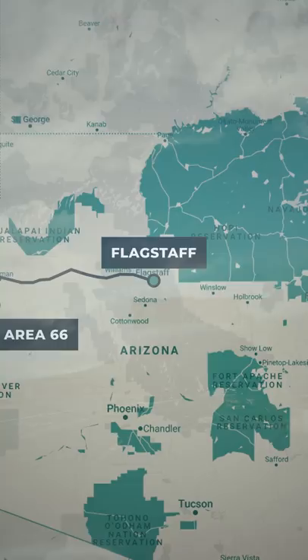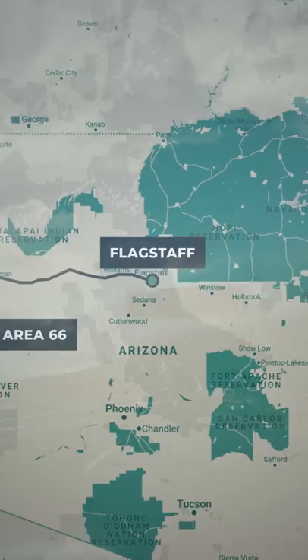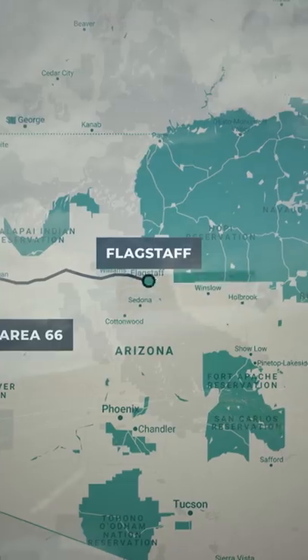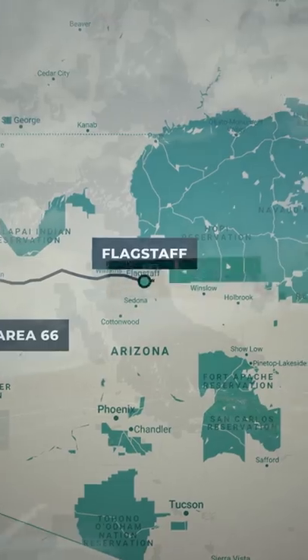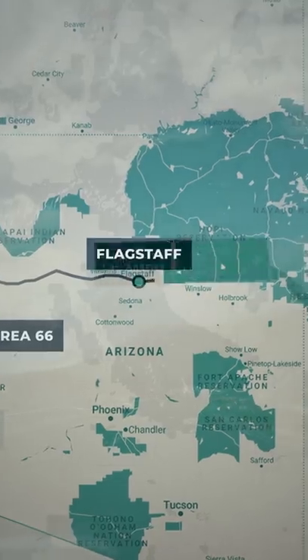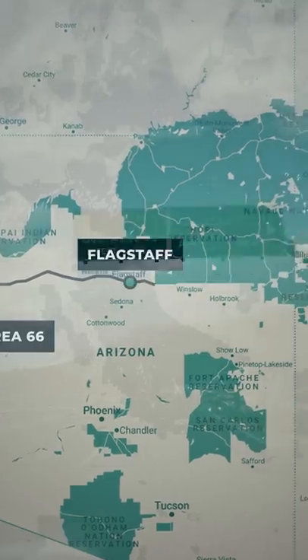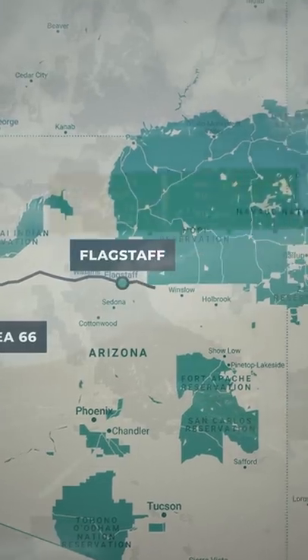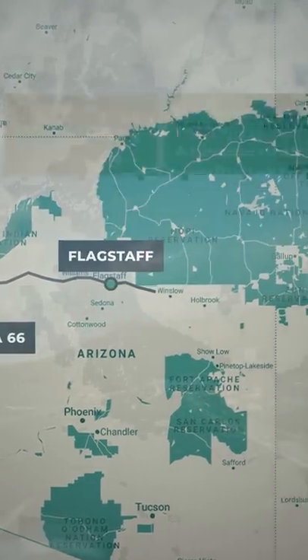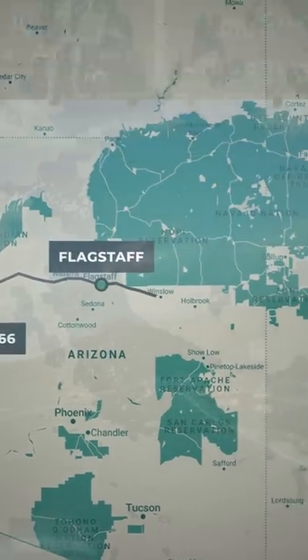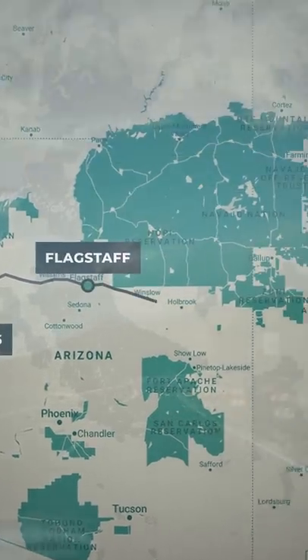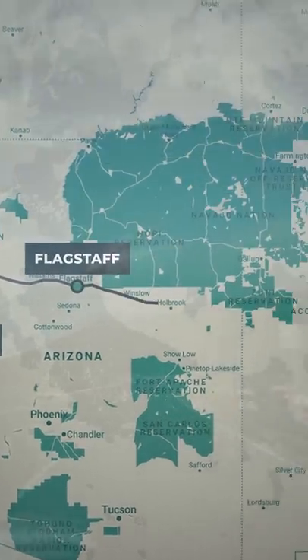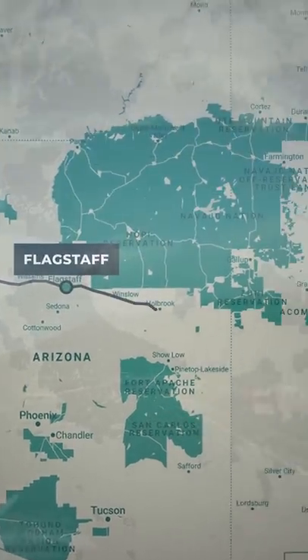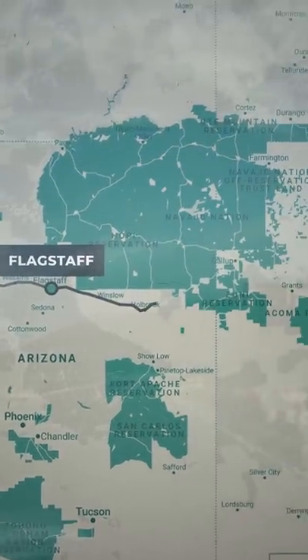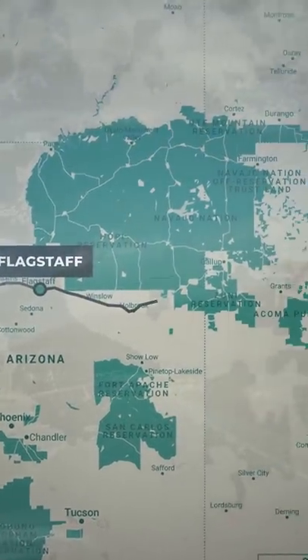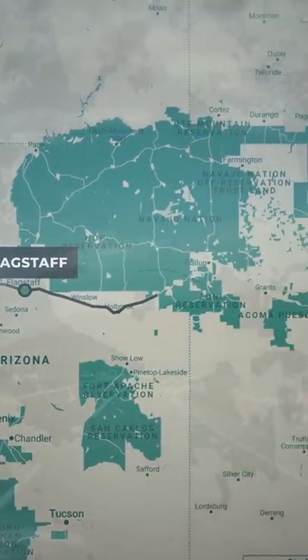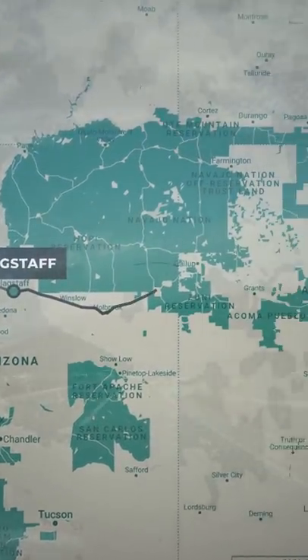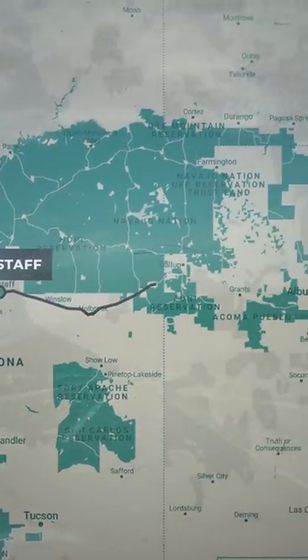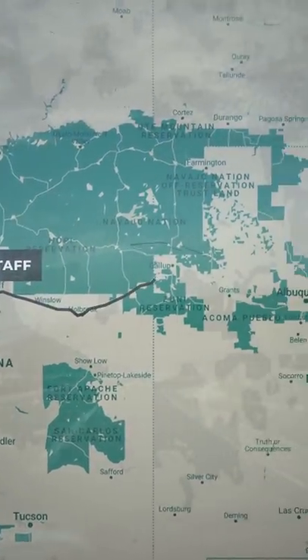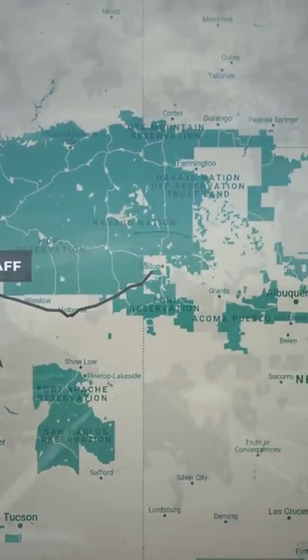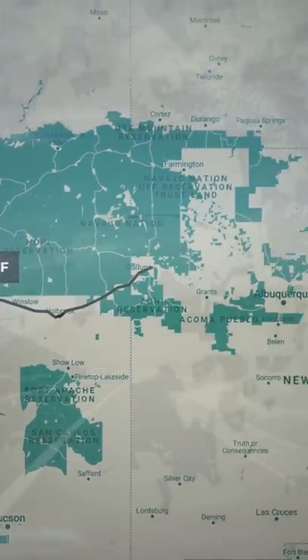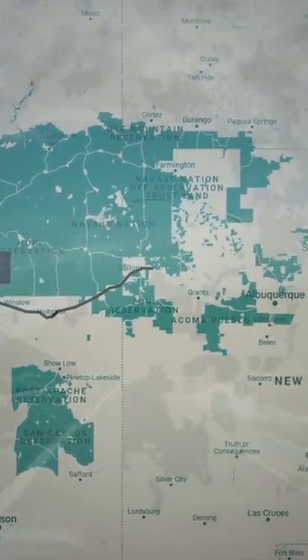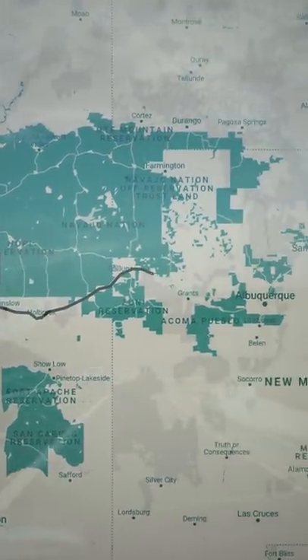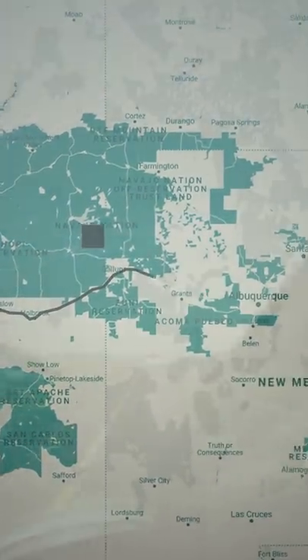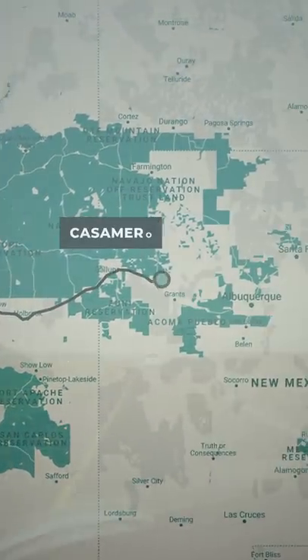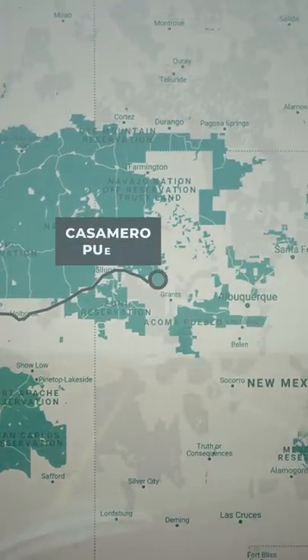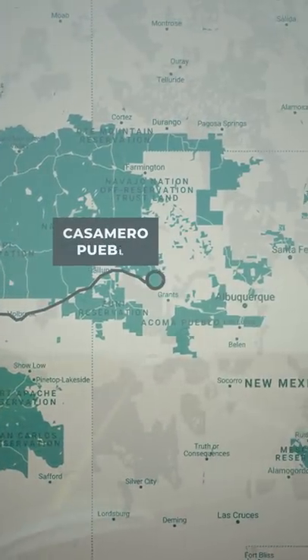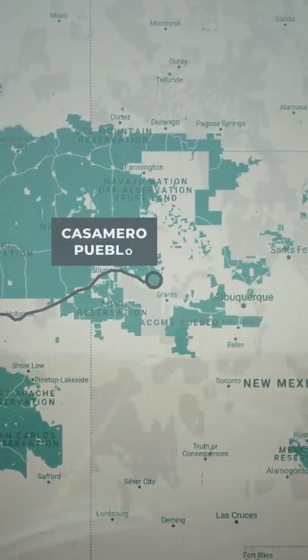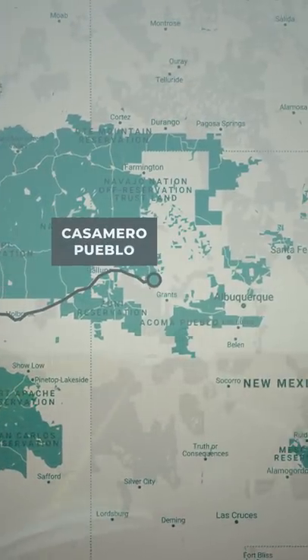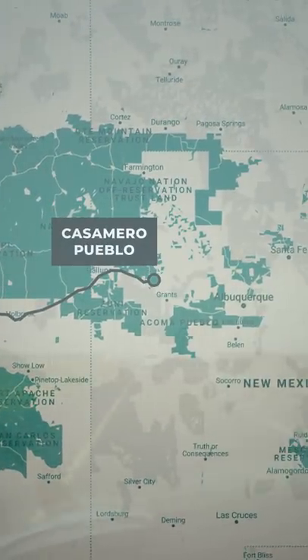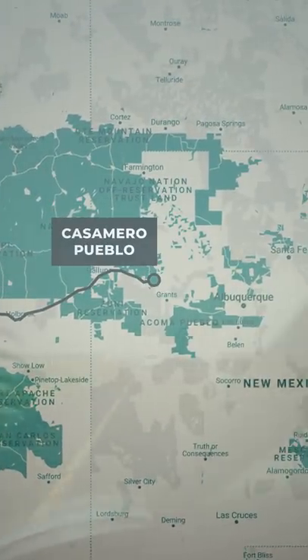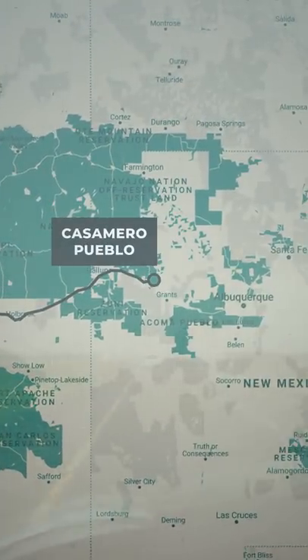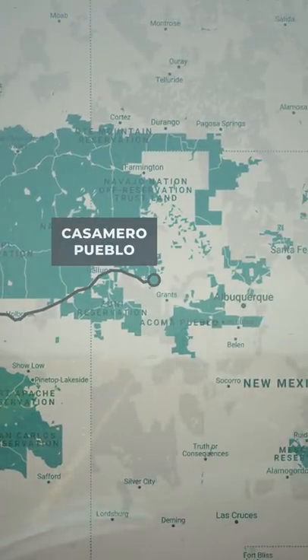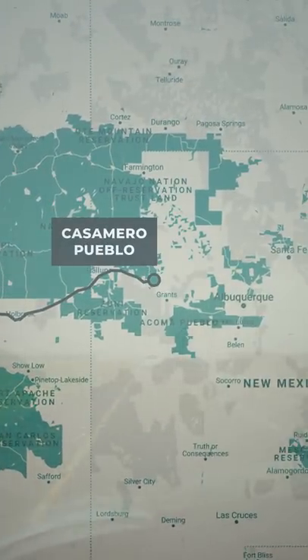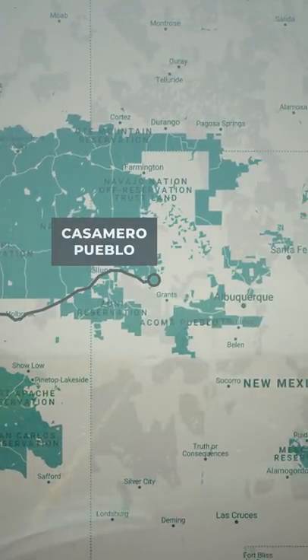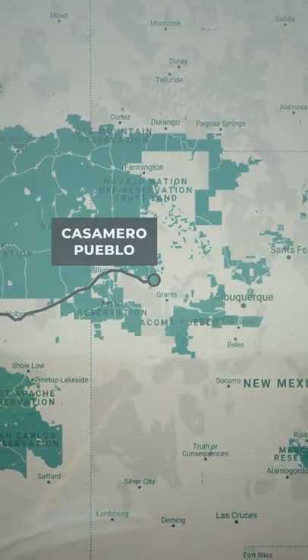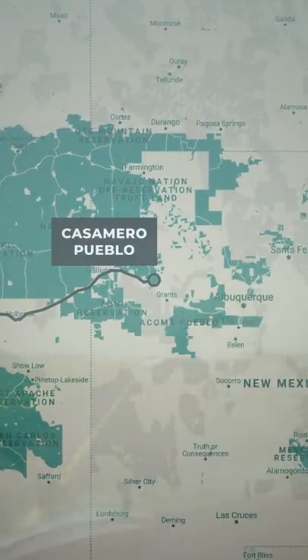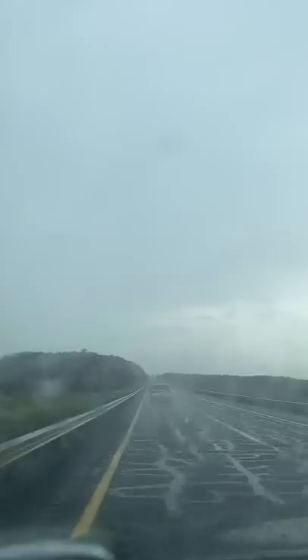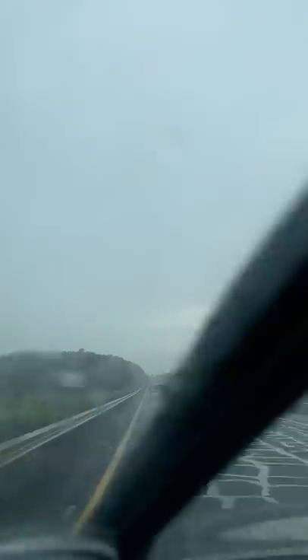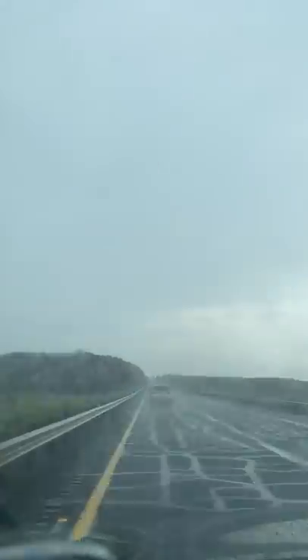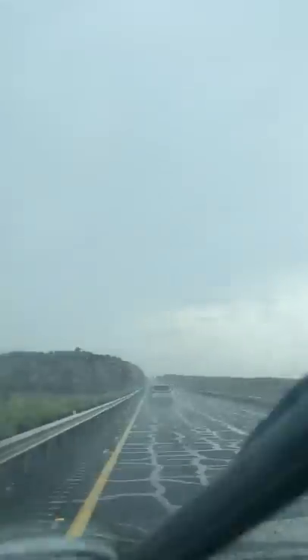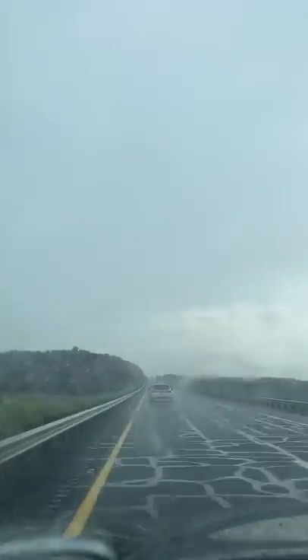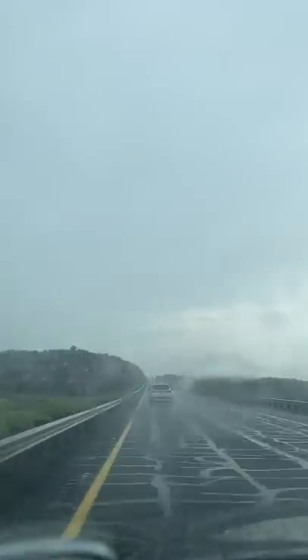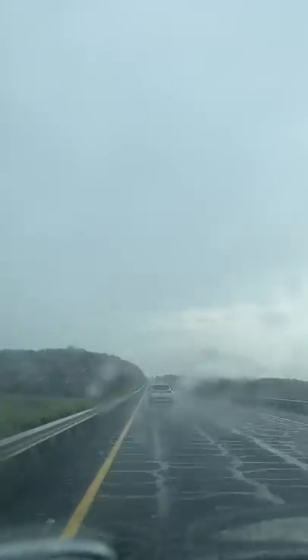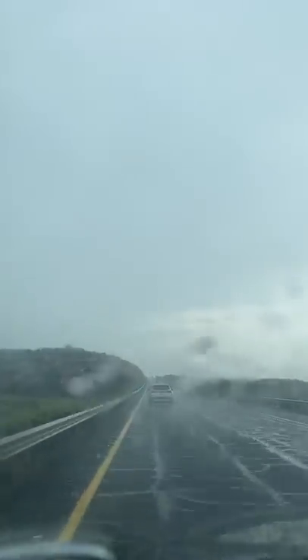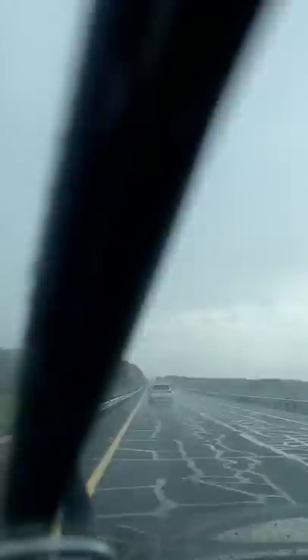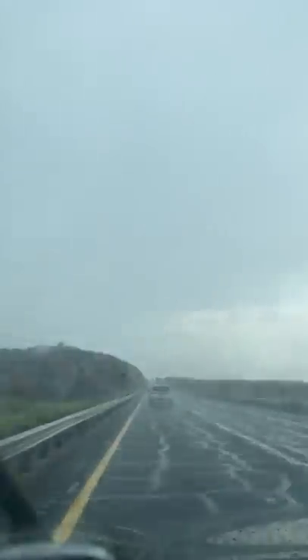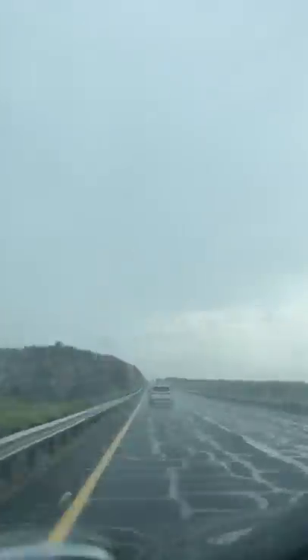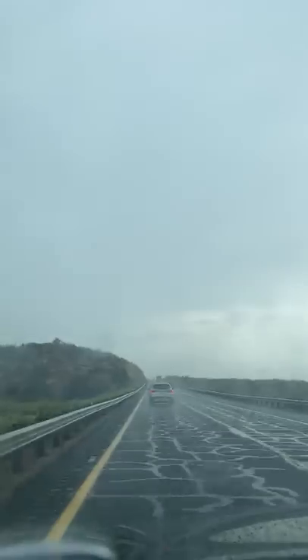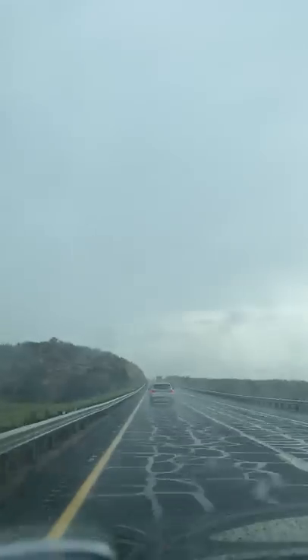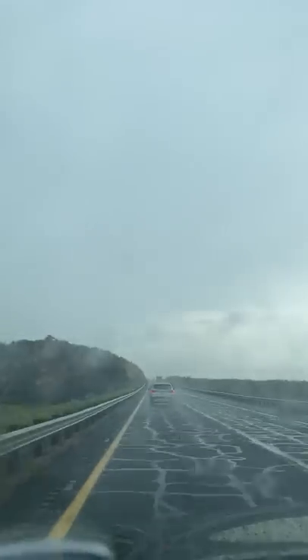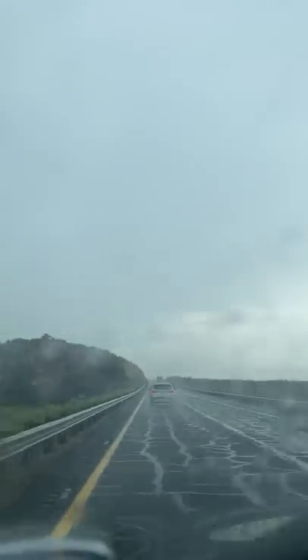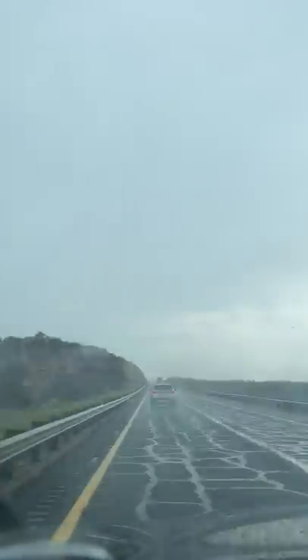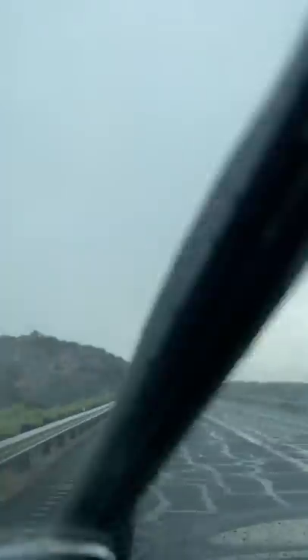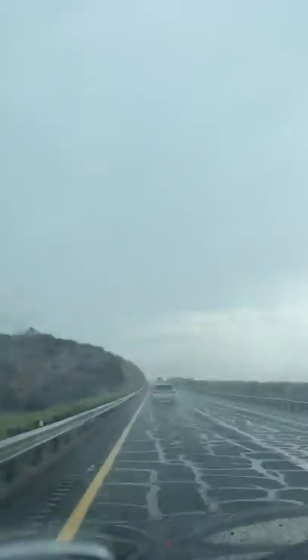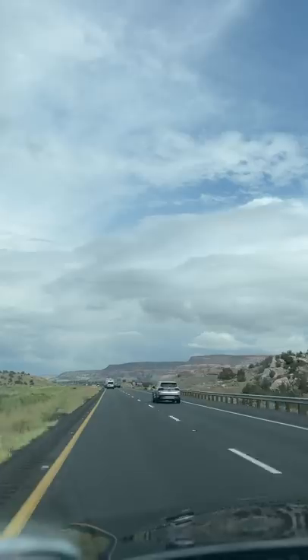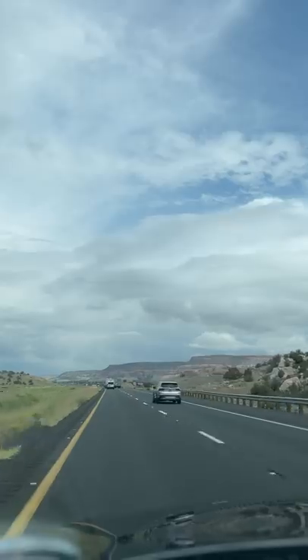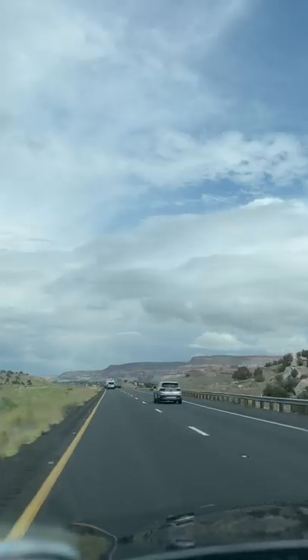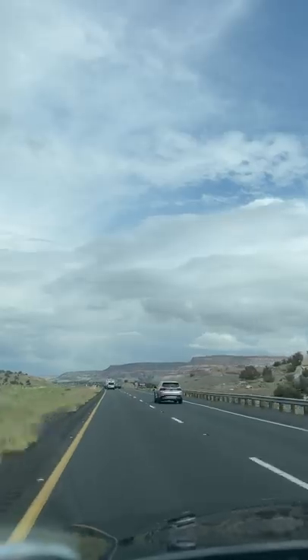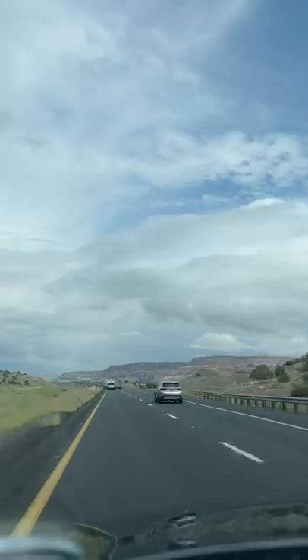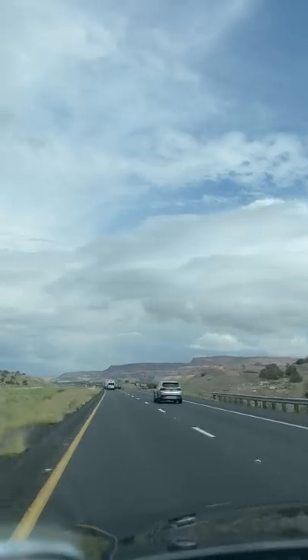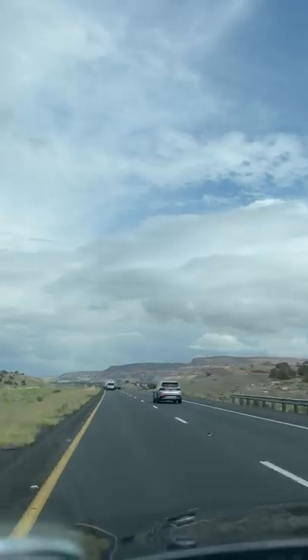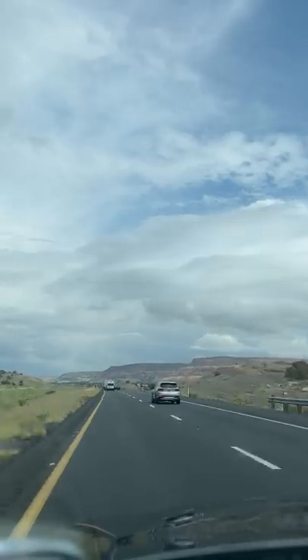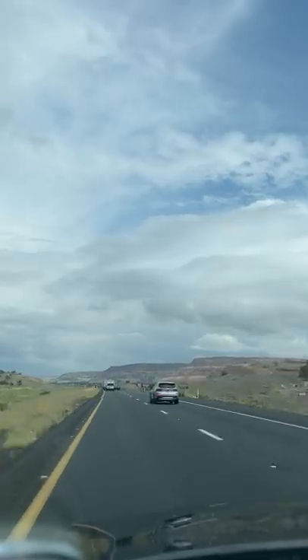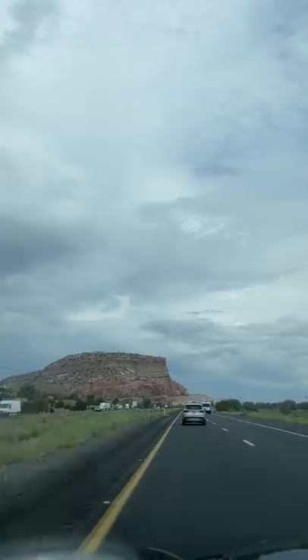Today I'm heading to Santa Fe, New Mexico, and I'll be making a stop at Casamero Pueblo to try the Takis lollipop that I got at the fruit stand in California.